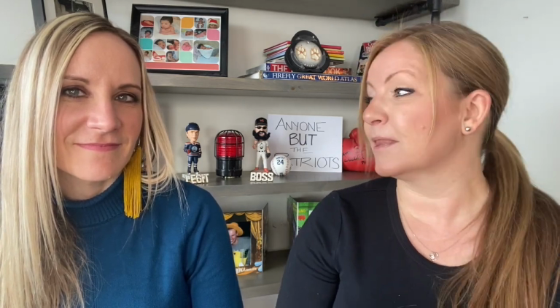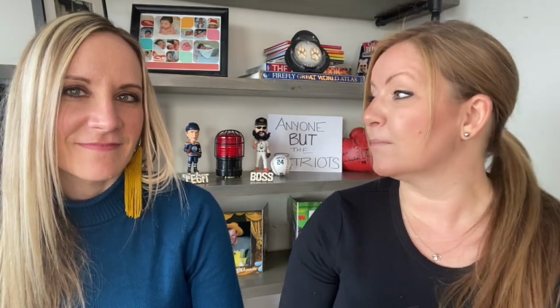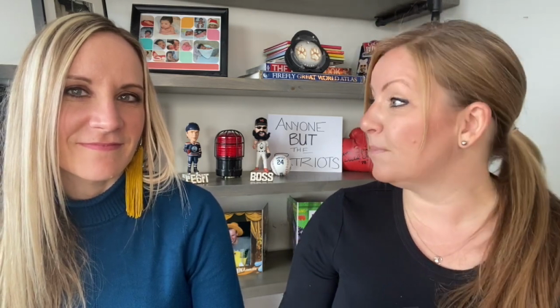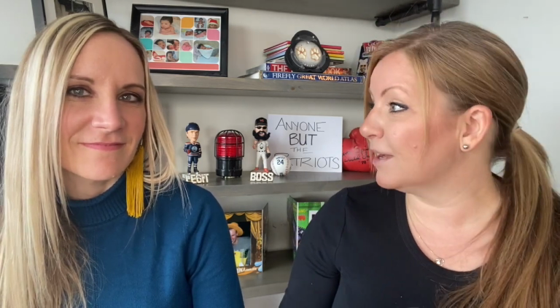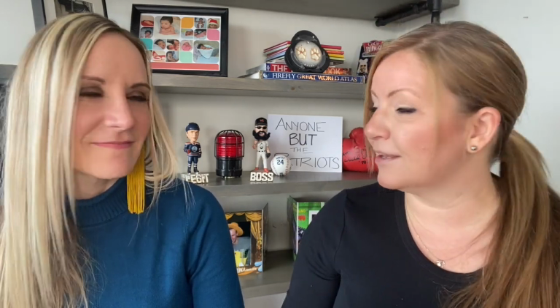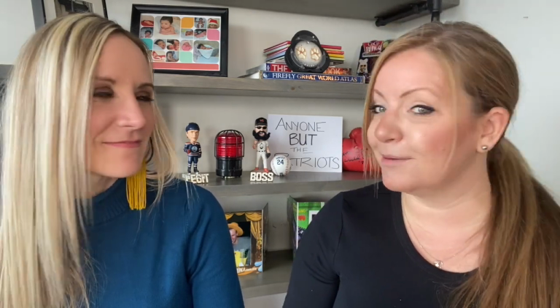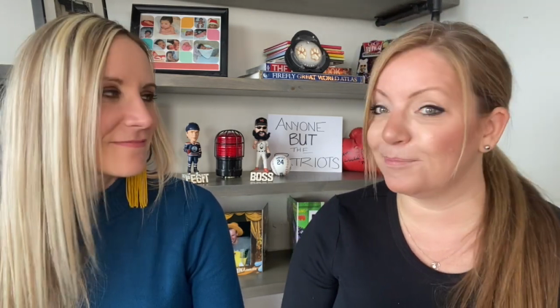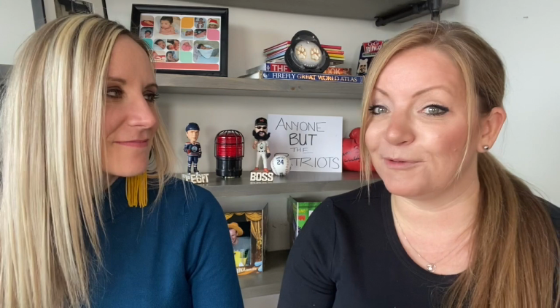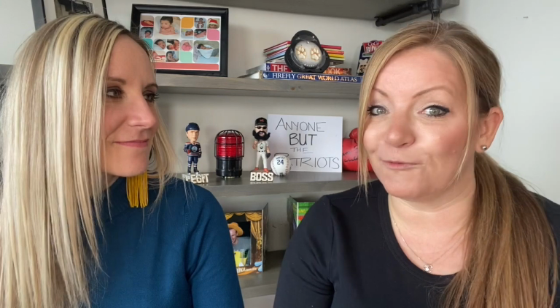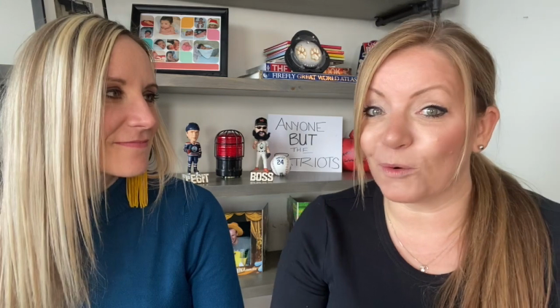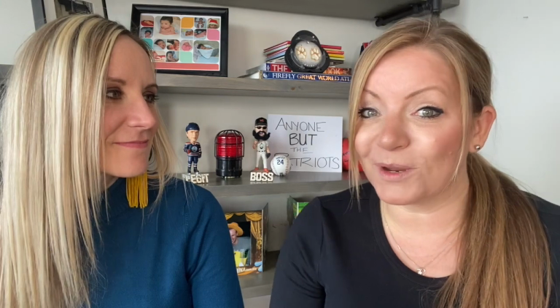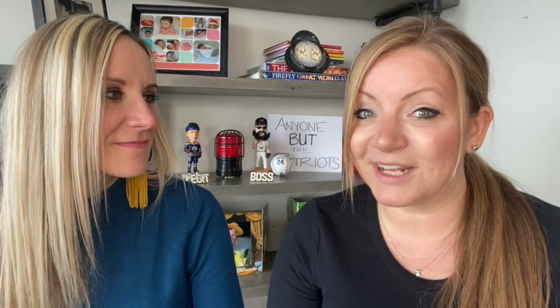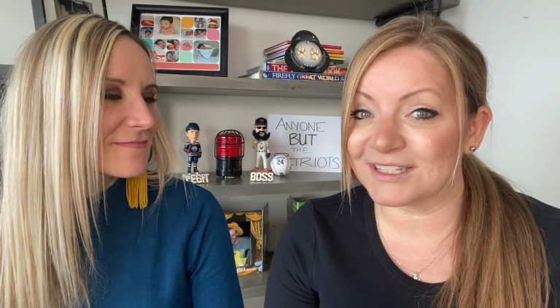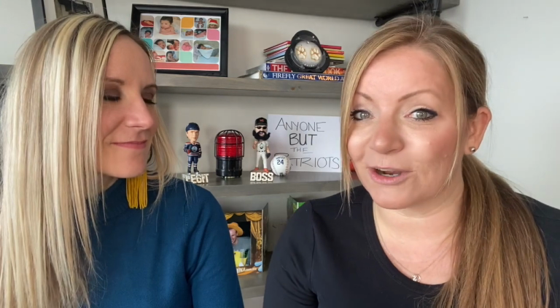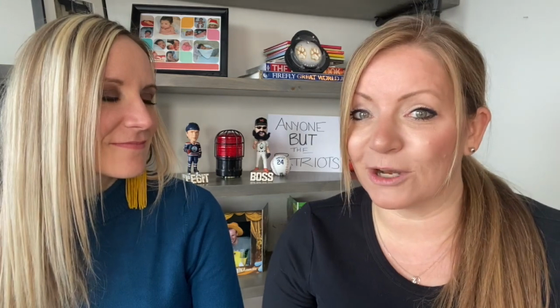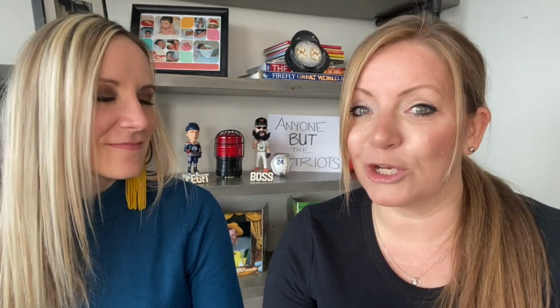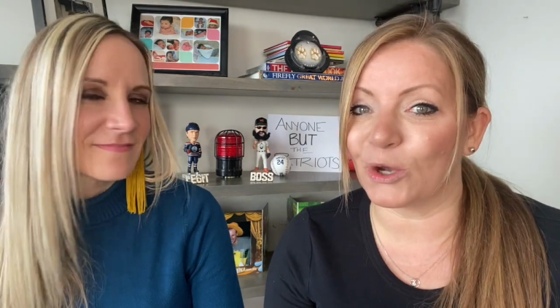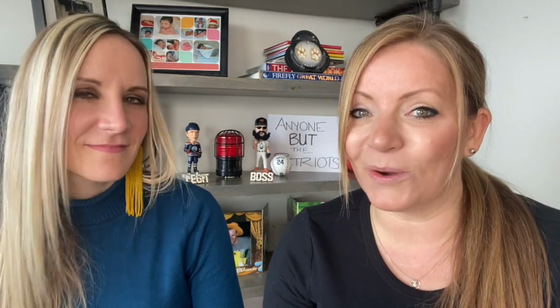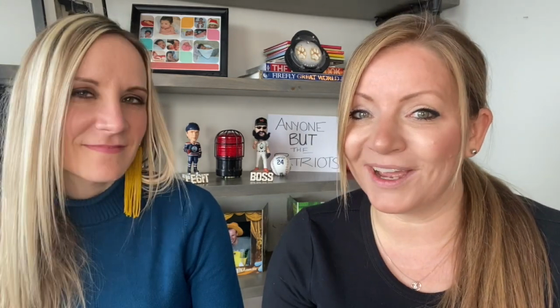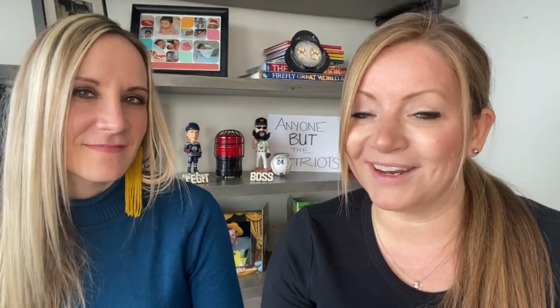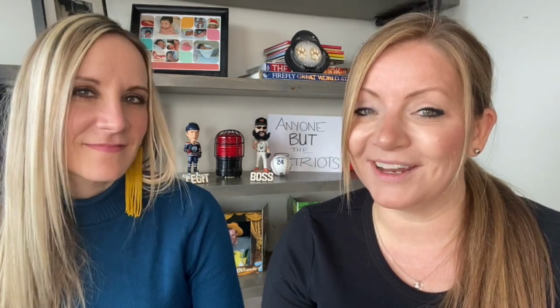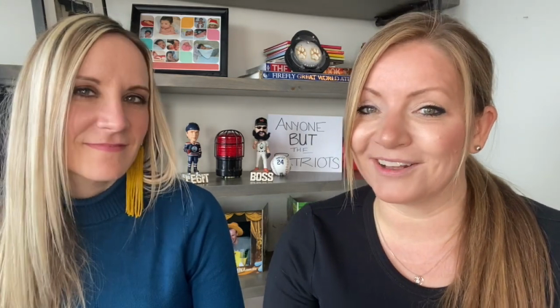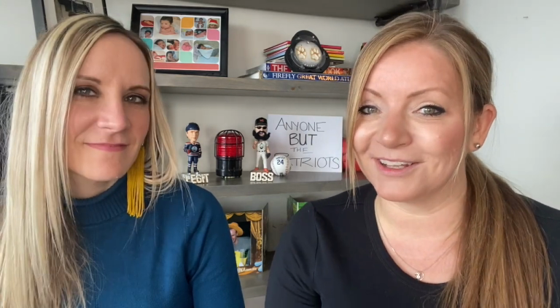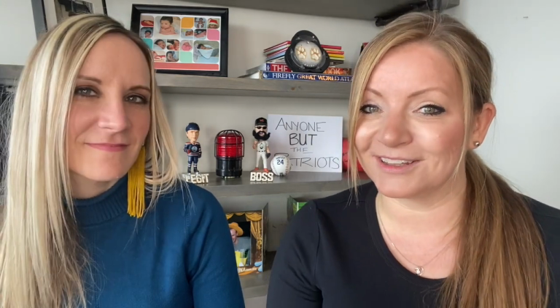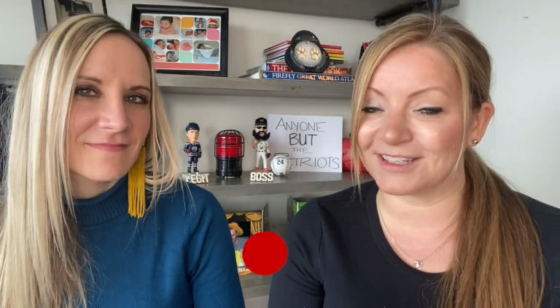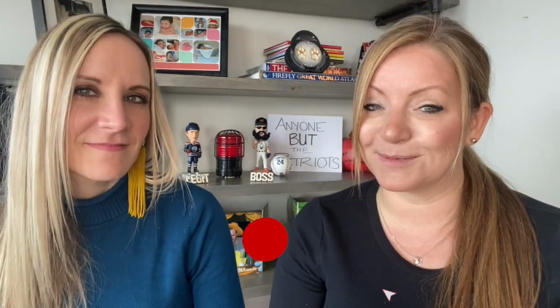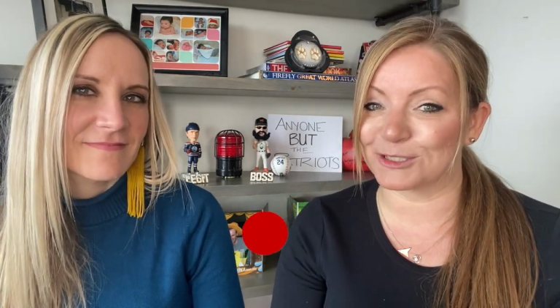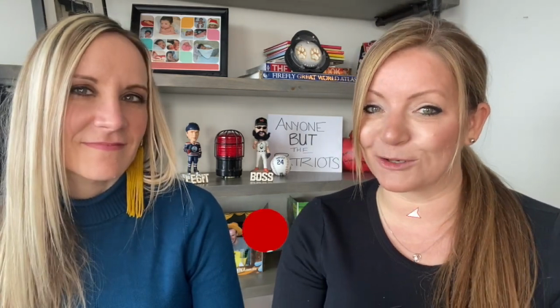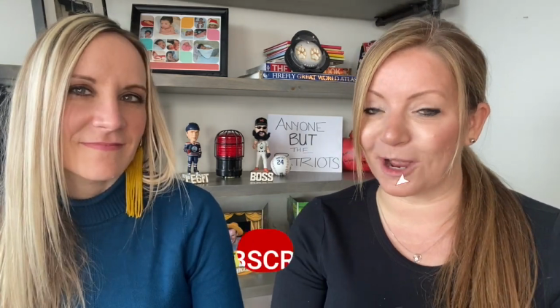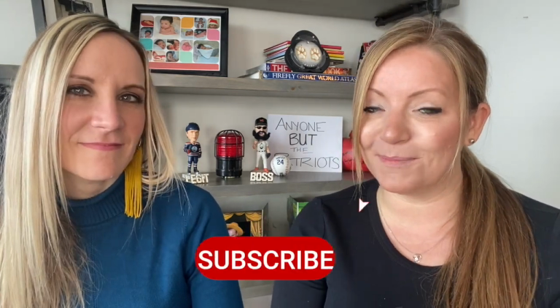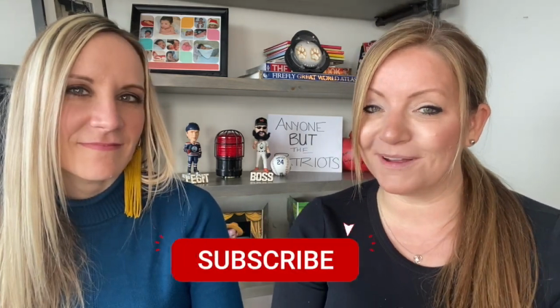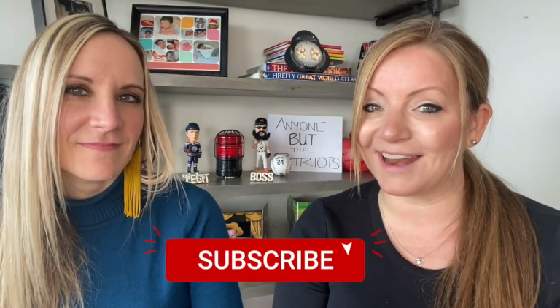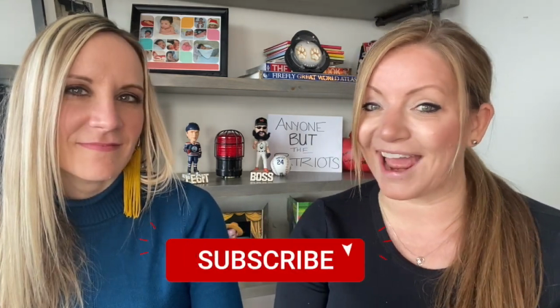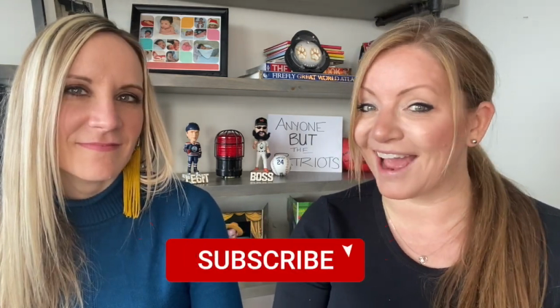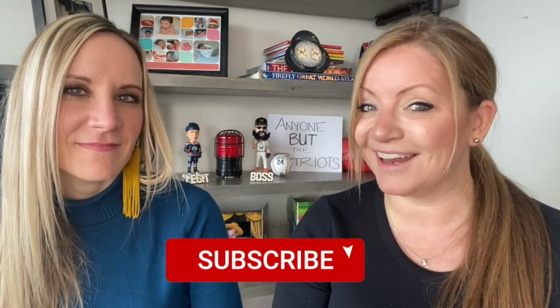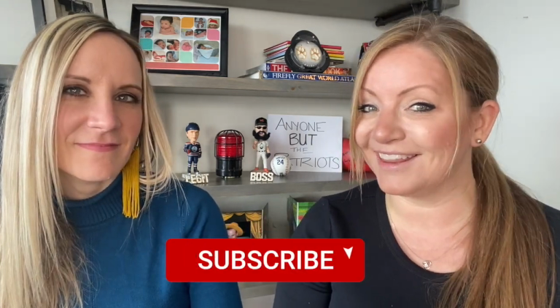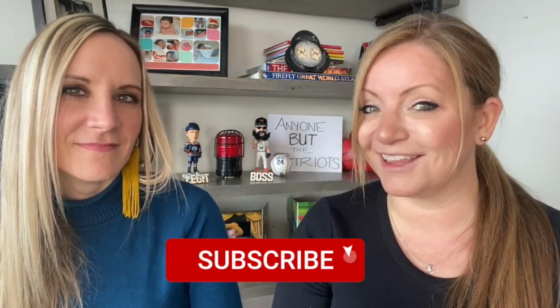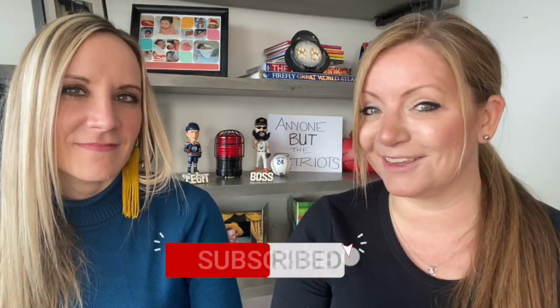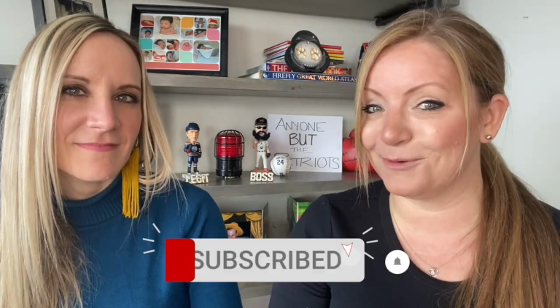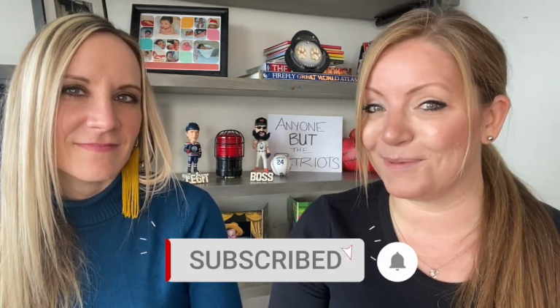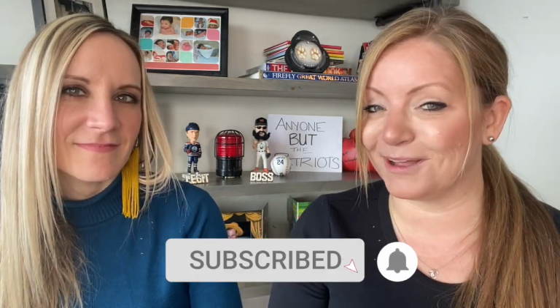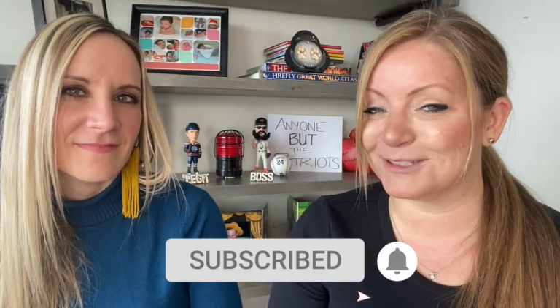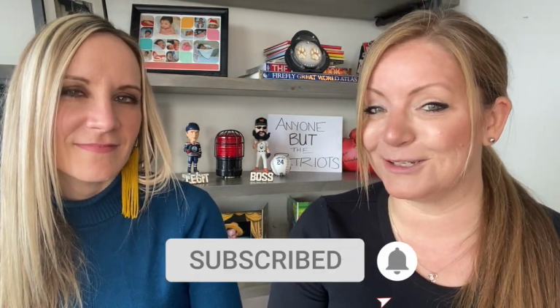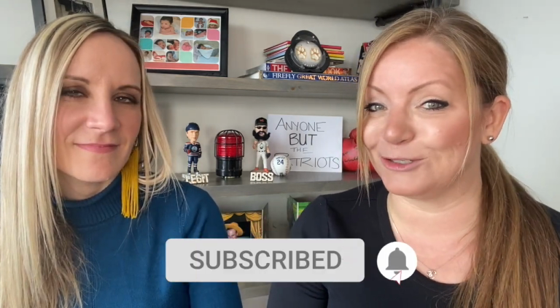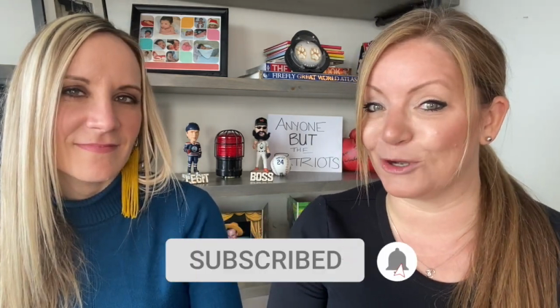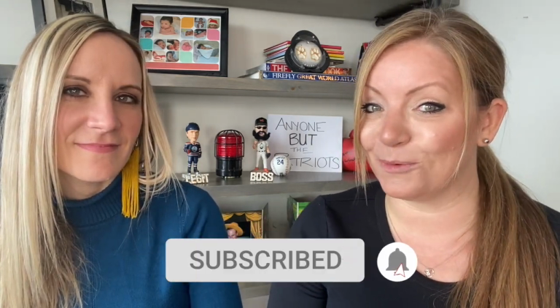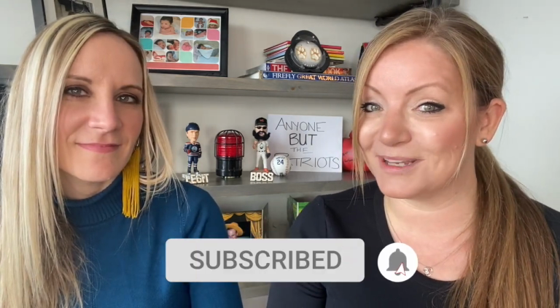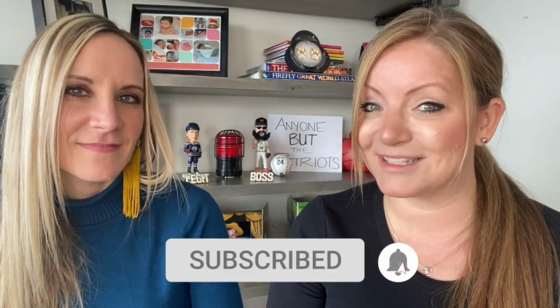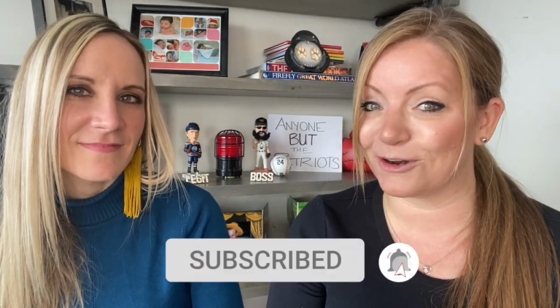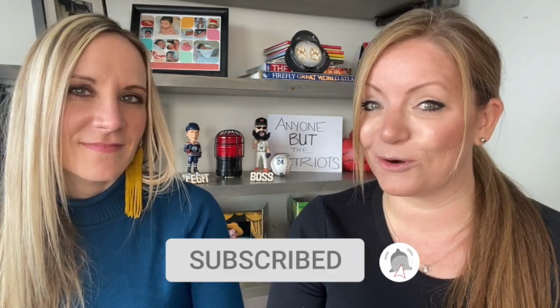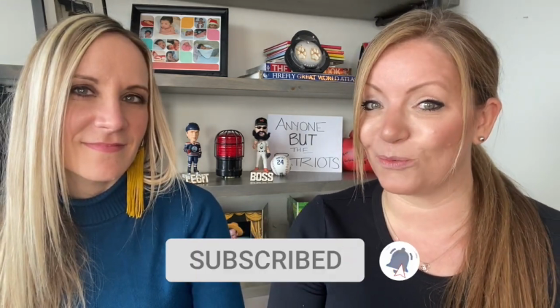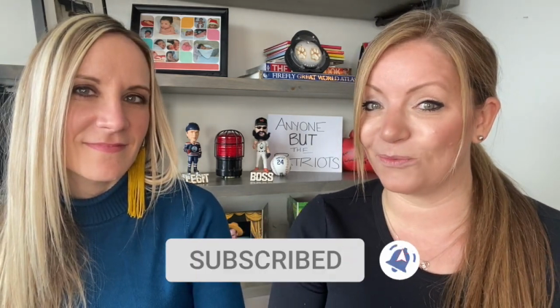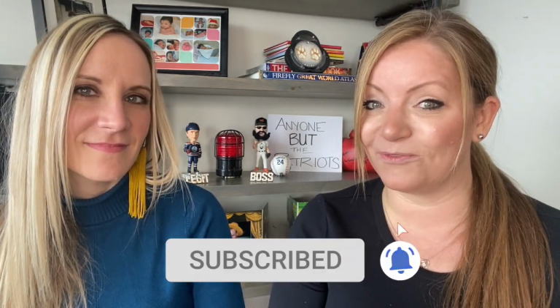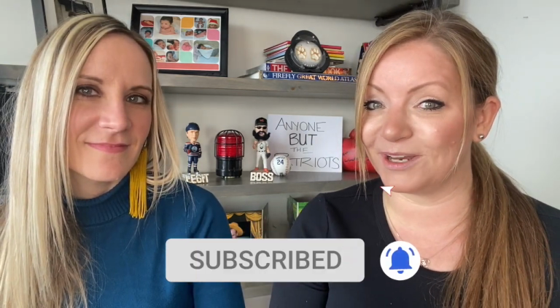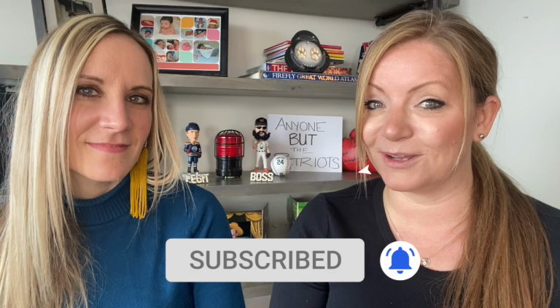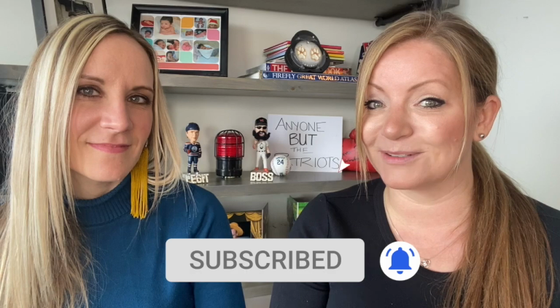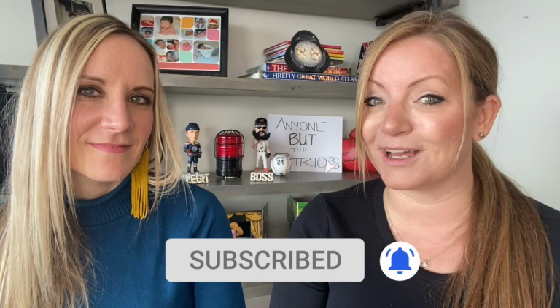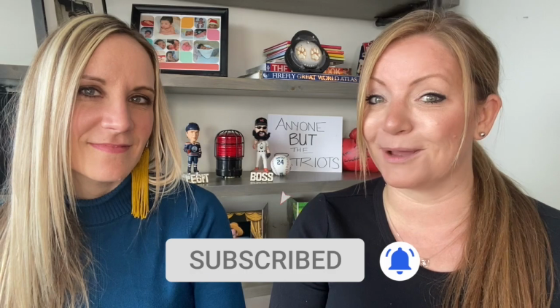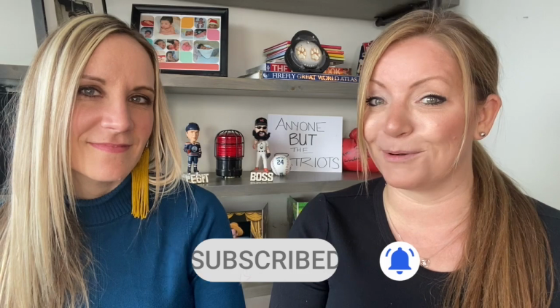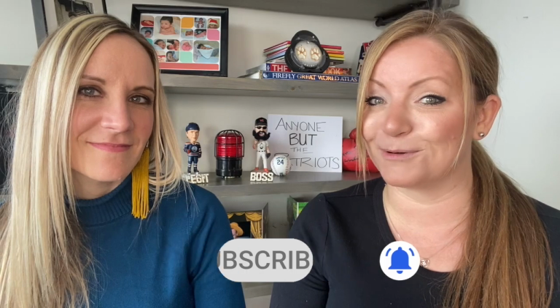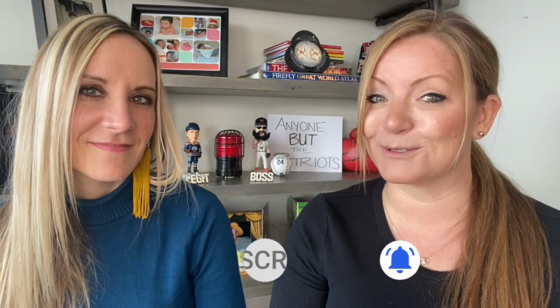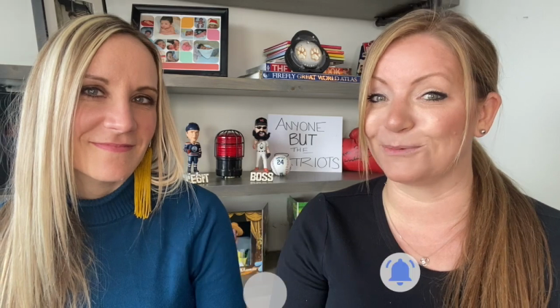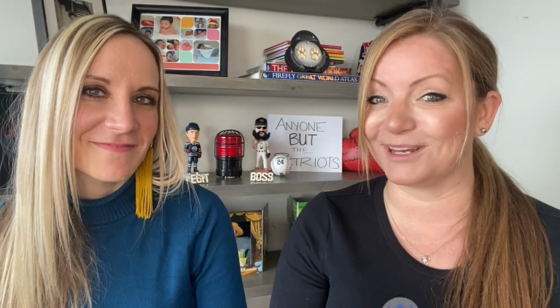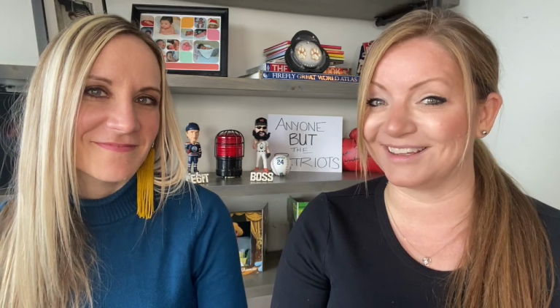But before we get started, go ahead and click that subscribe button and that little bell so you don't miss out on the videos I post weekly.